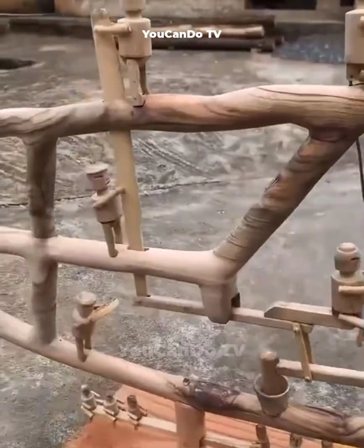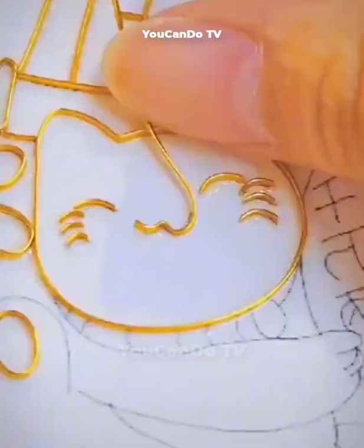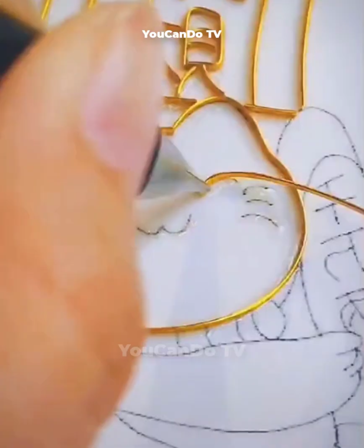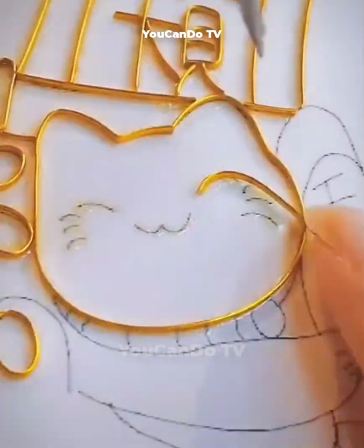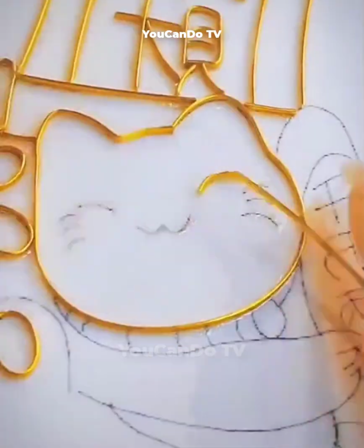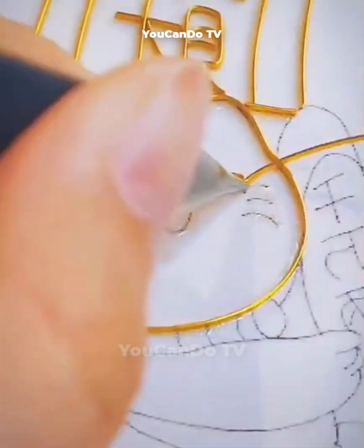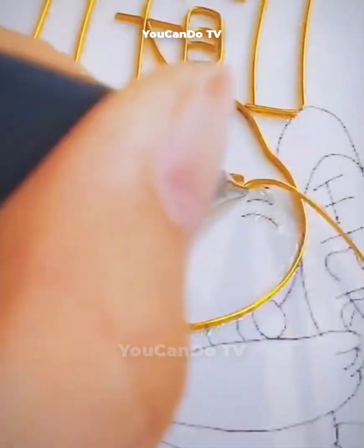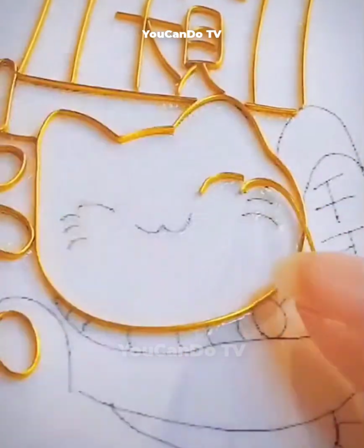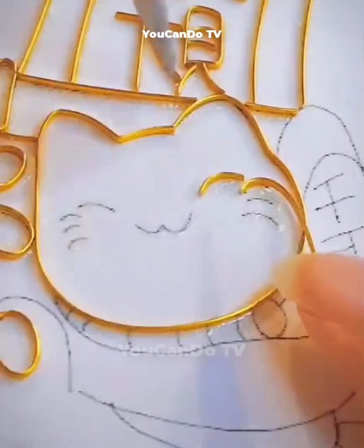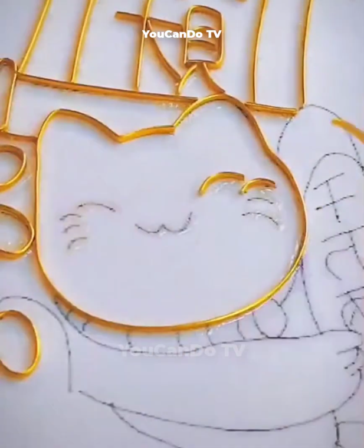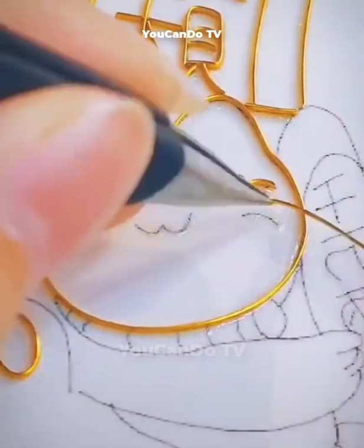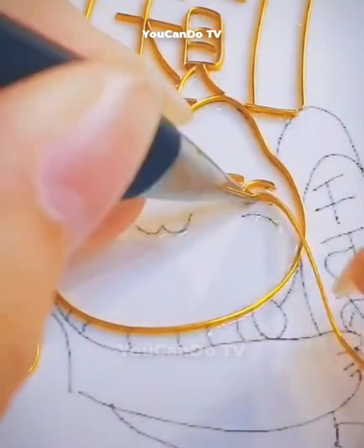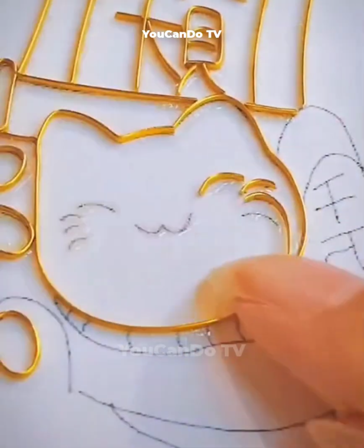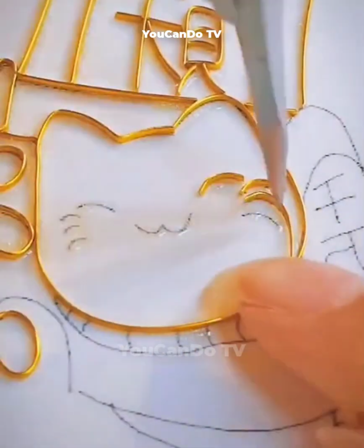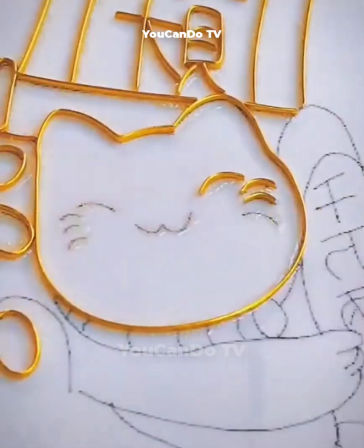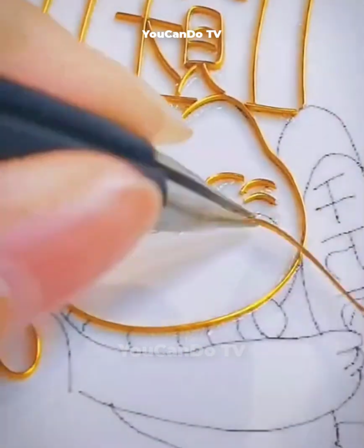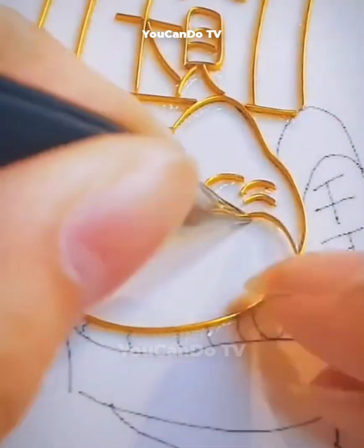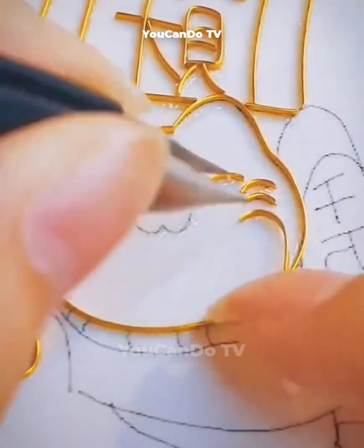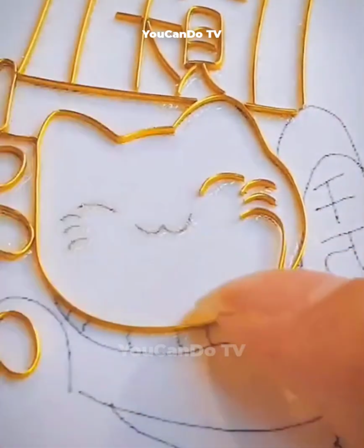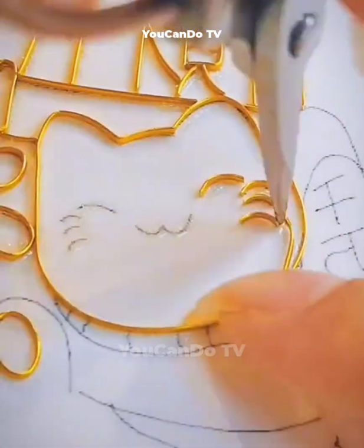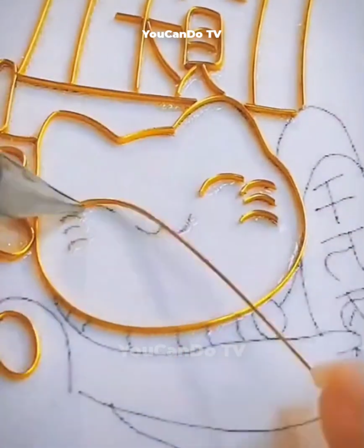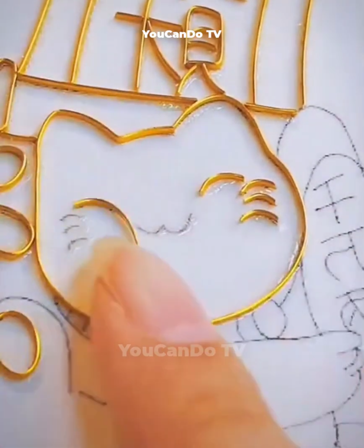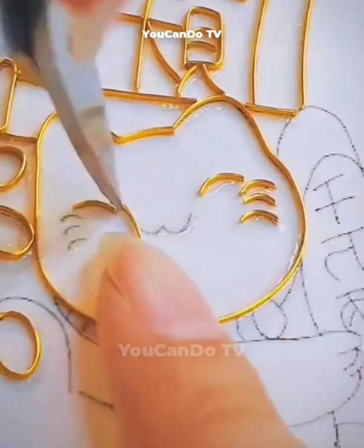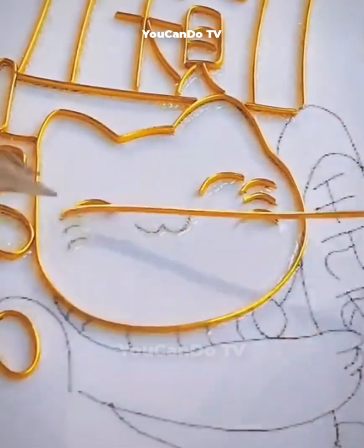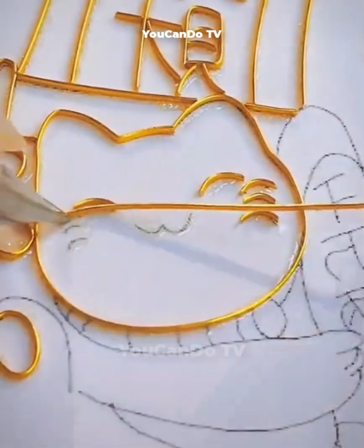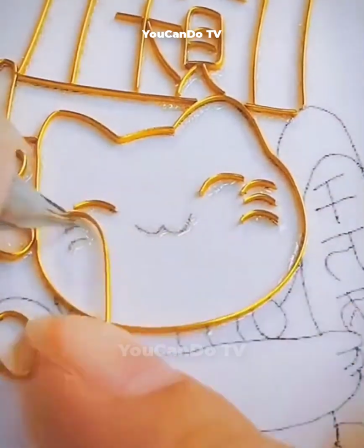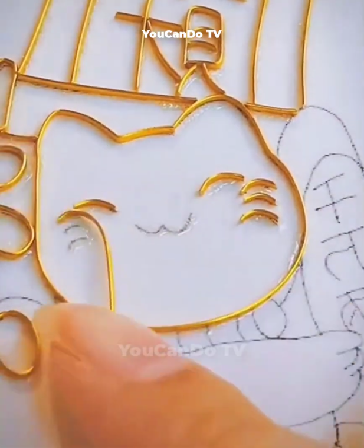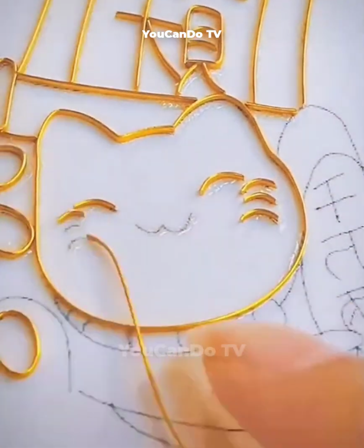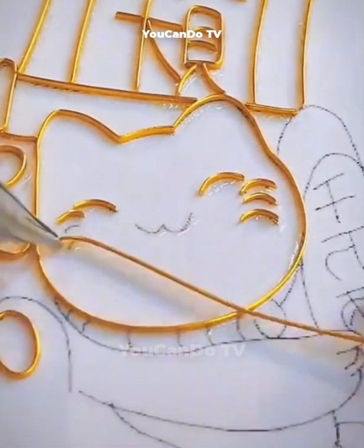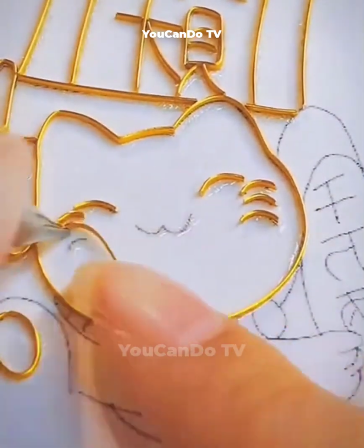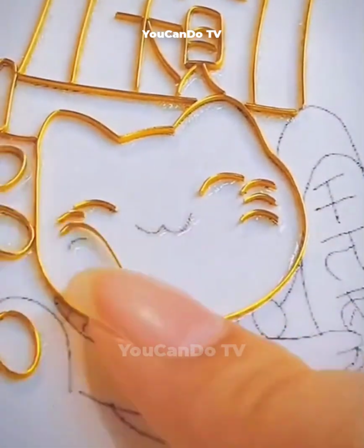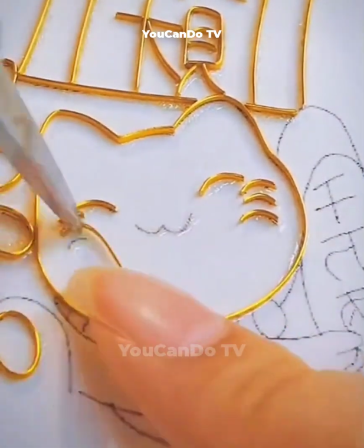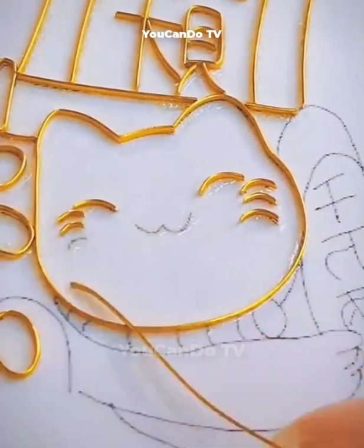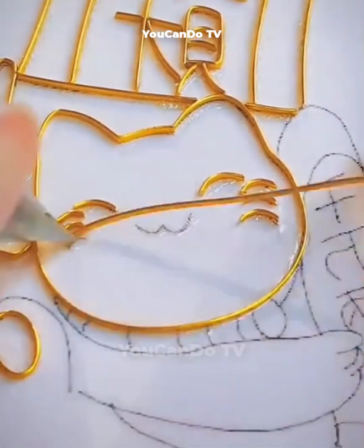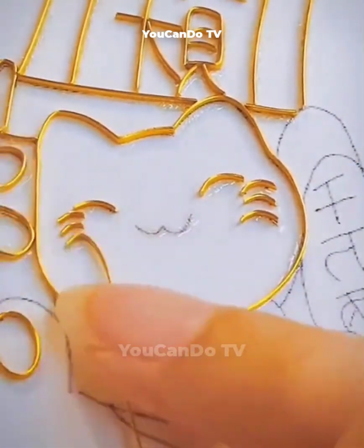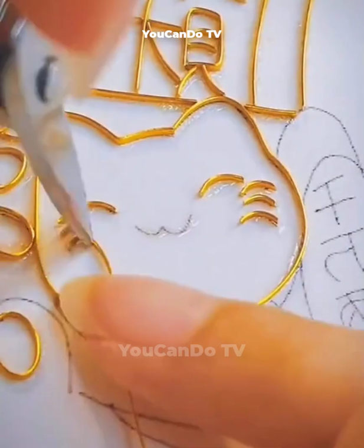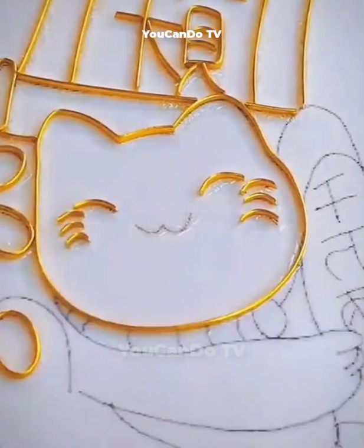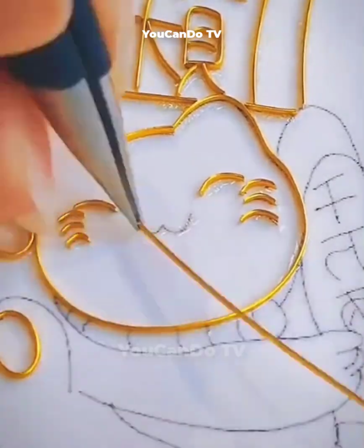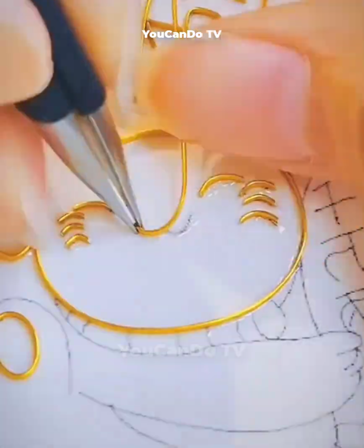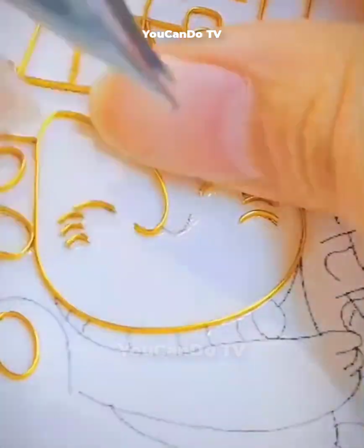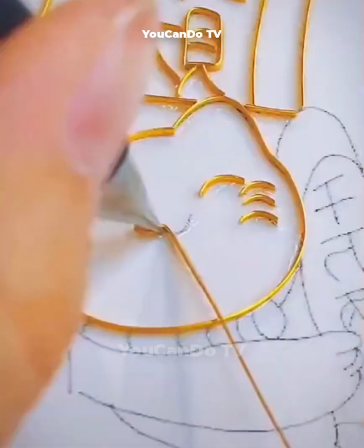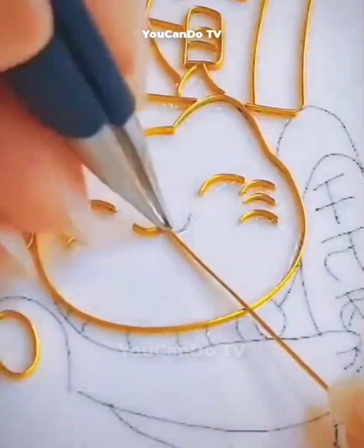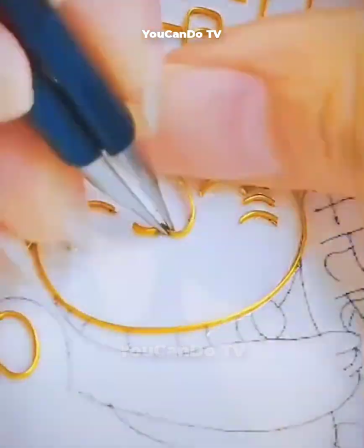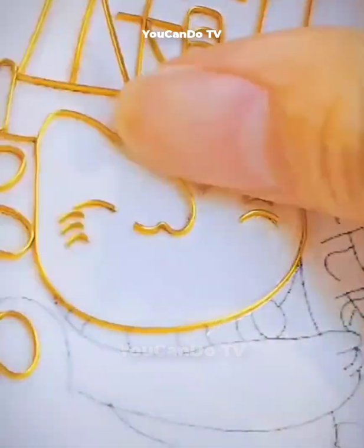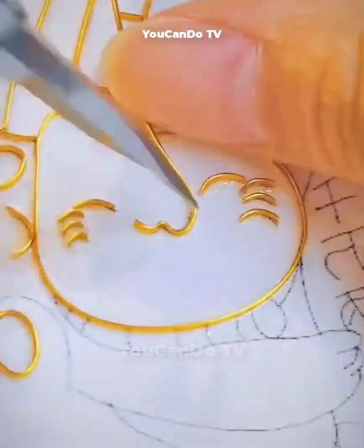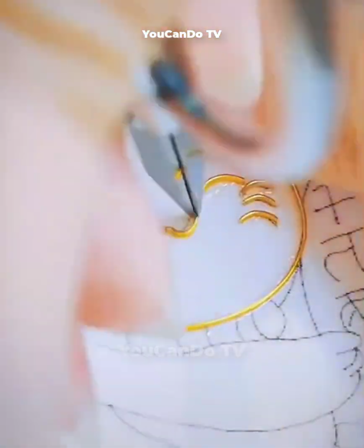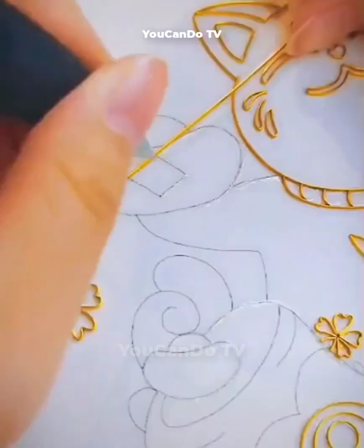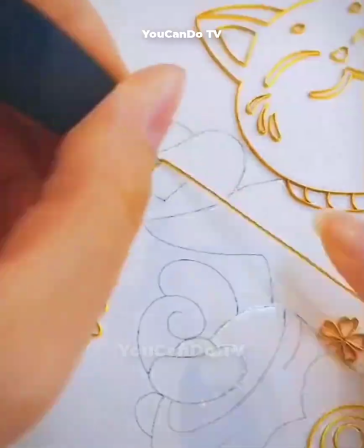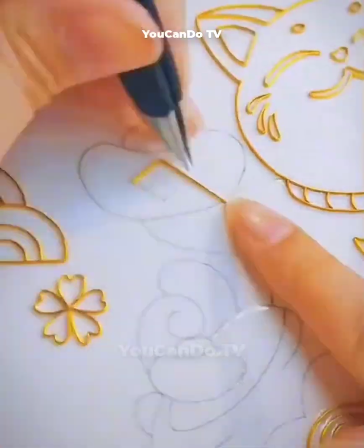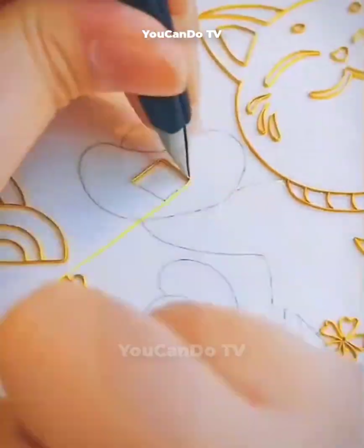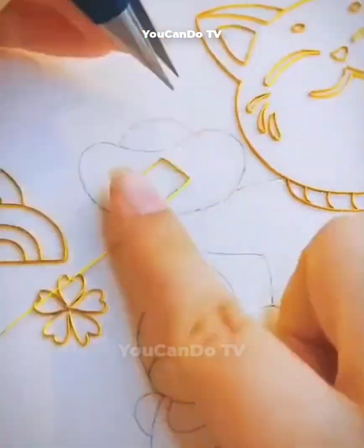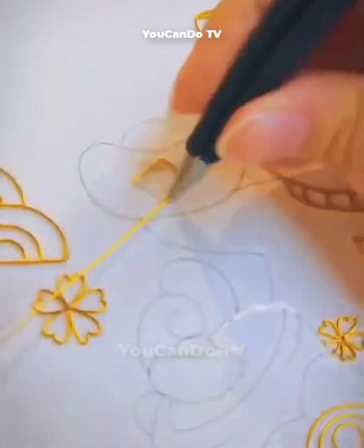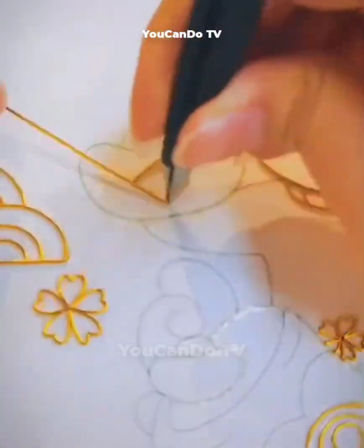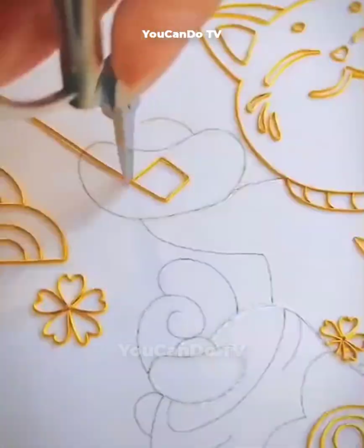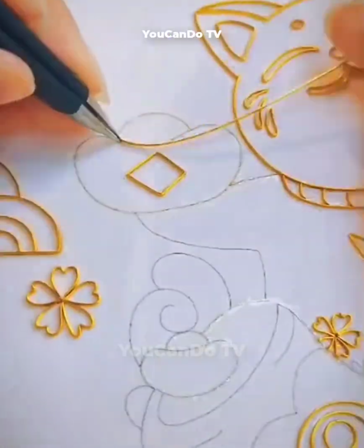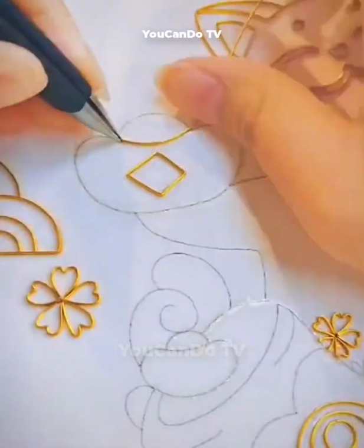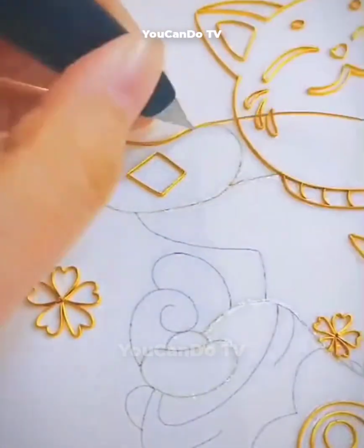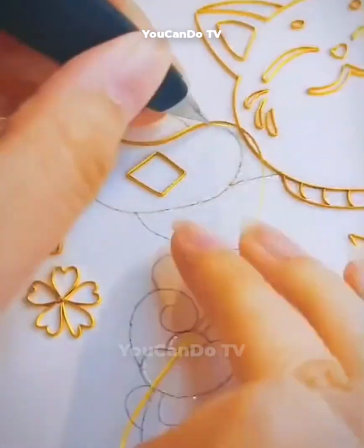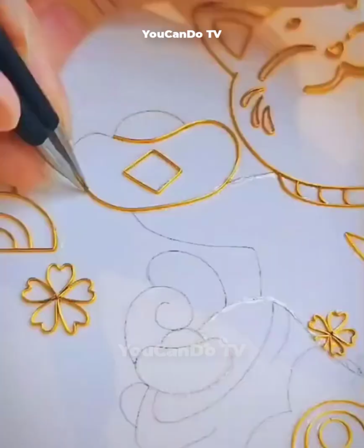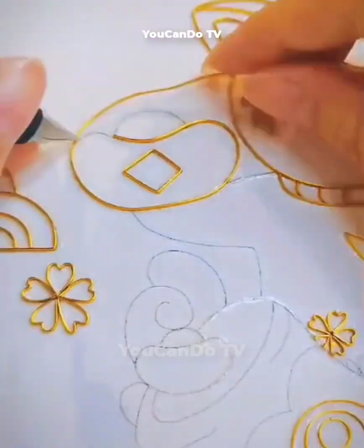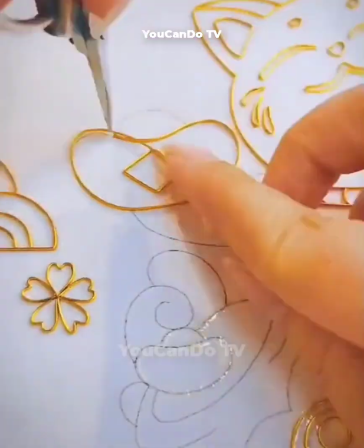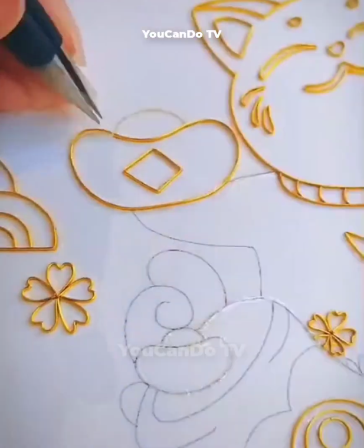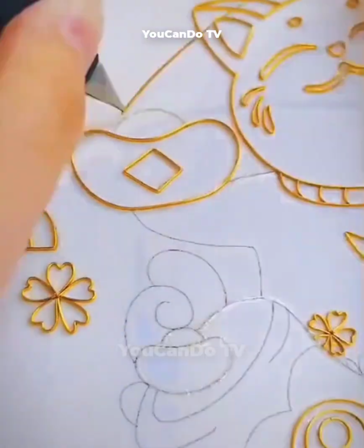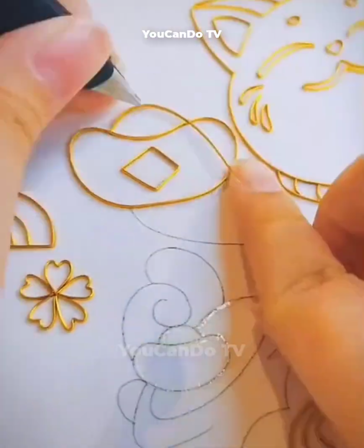Human ingenuity is almost limitless. This girl is creating cat shapes and patterns in a way I never thought possible.